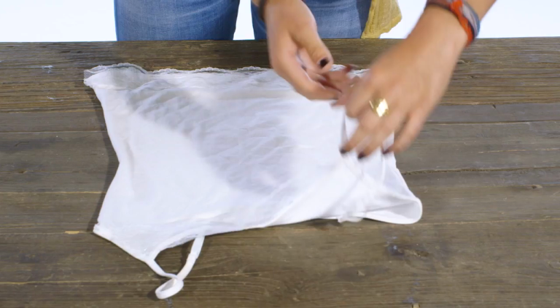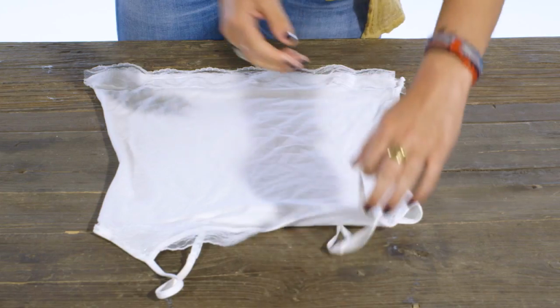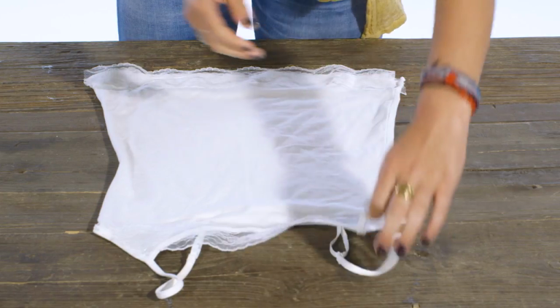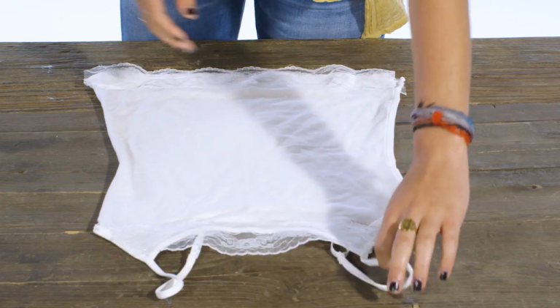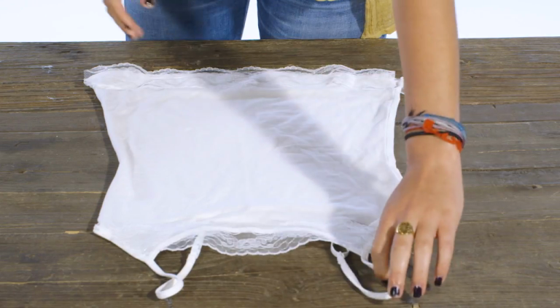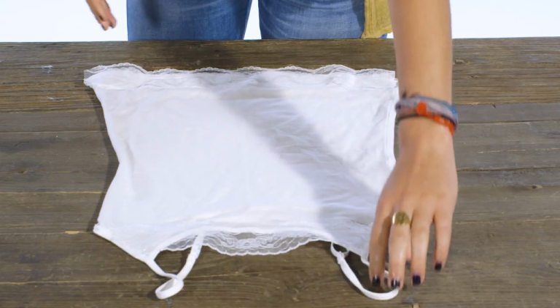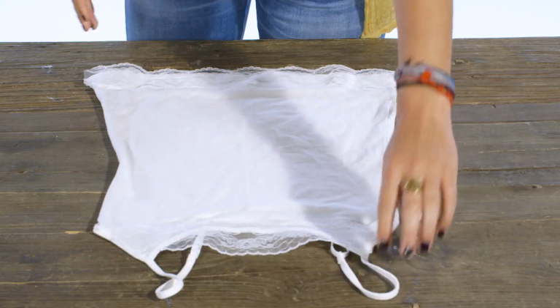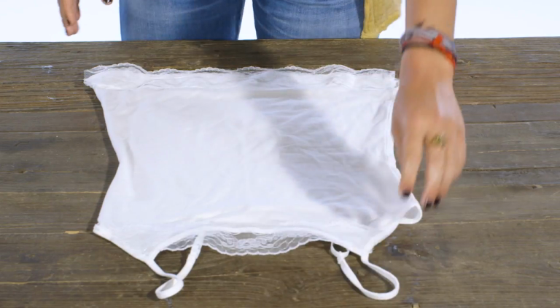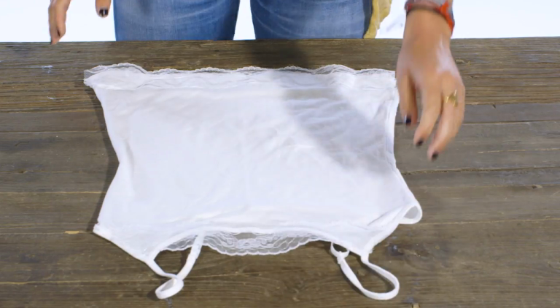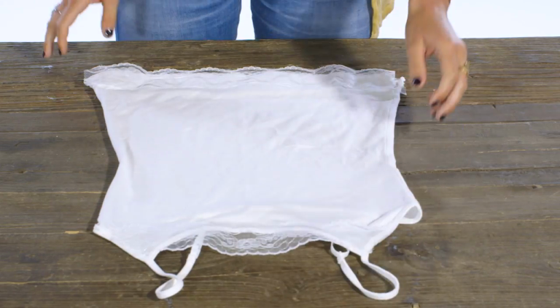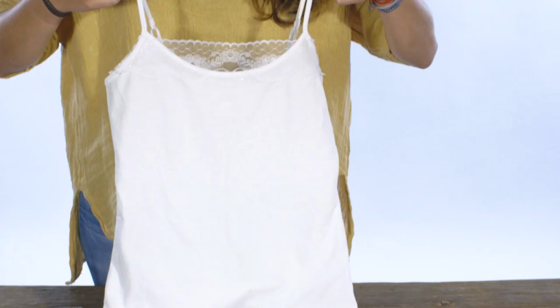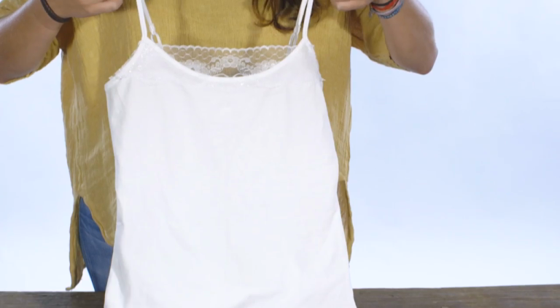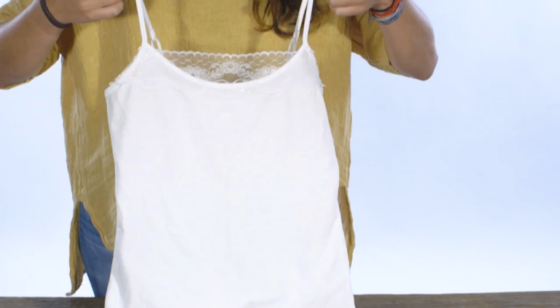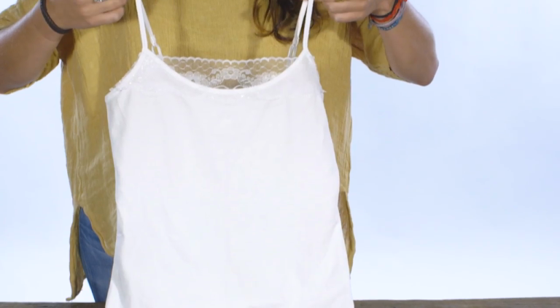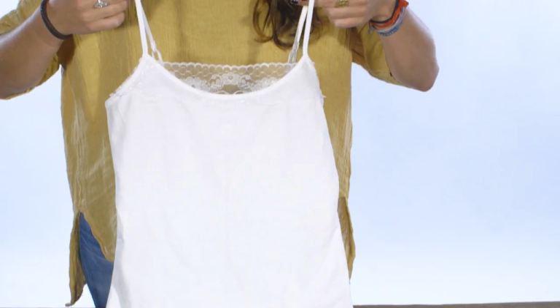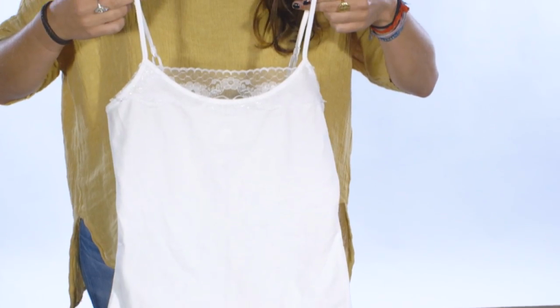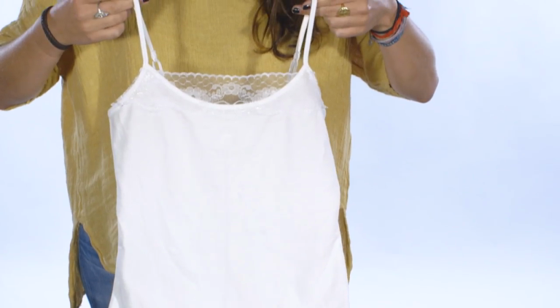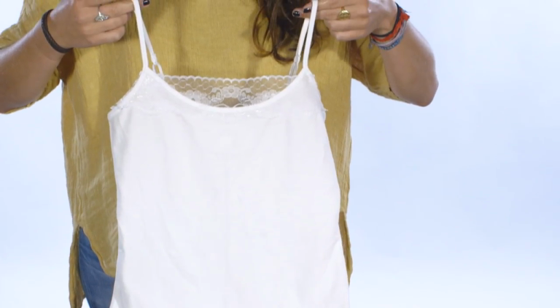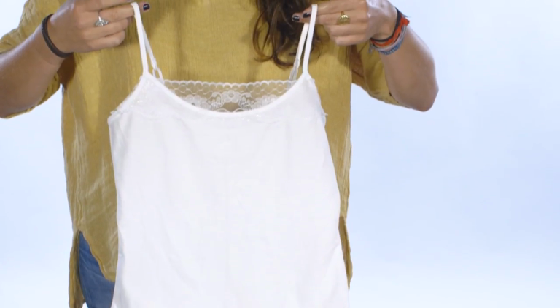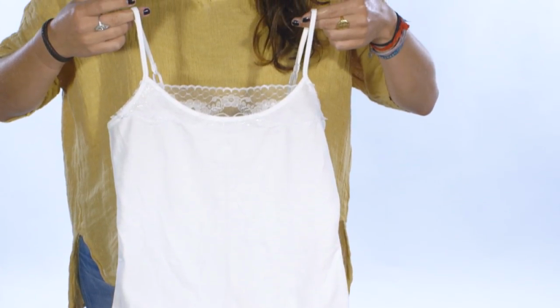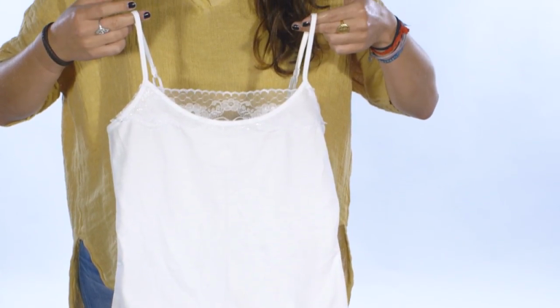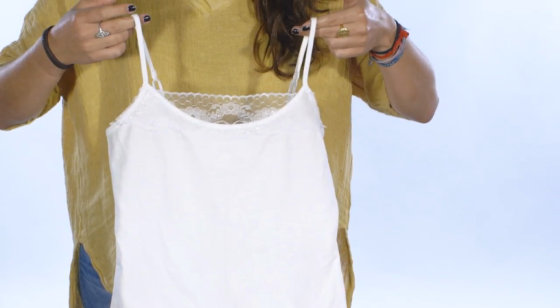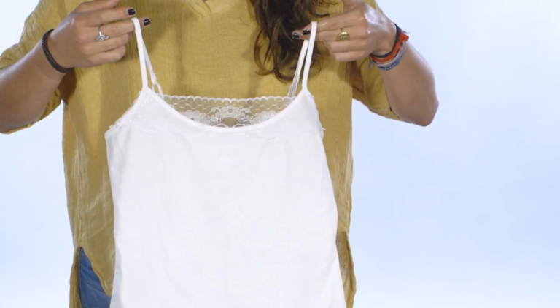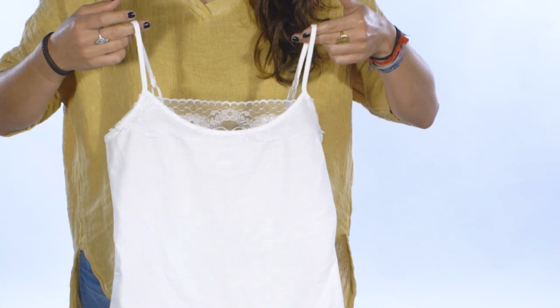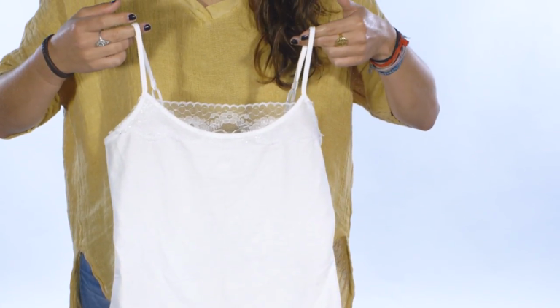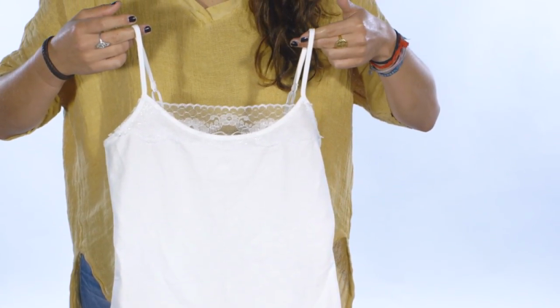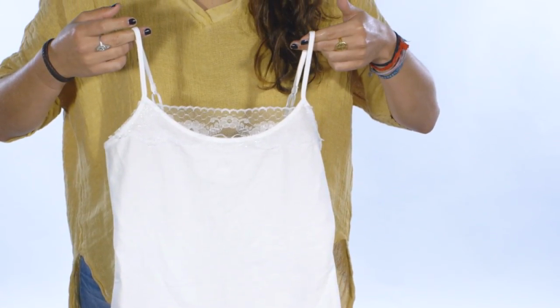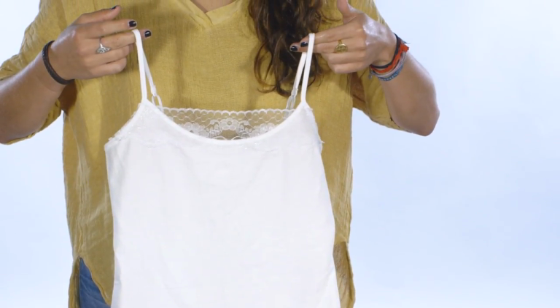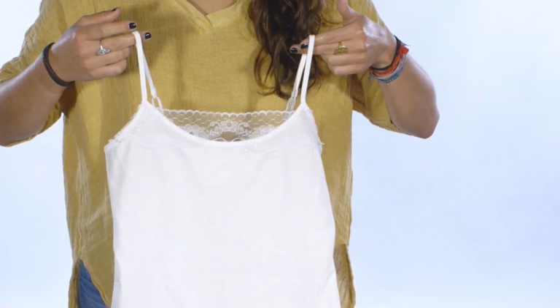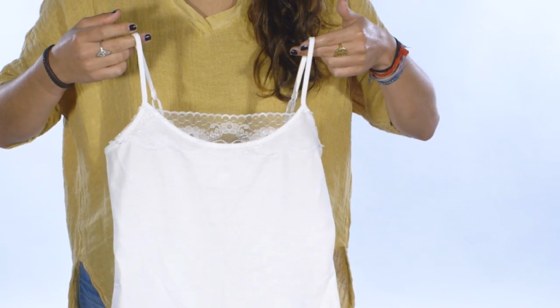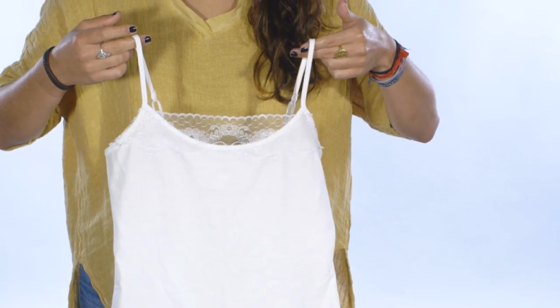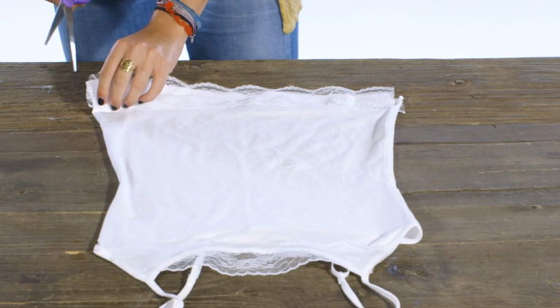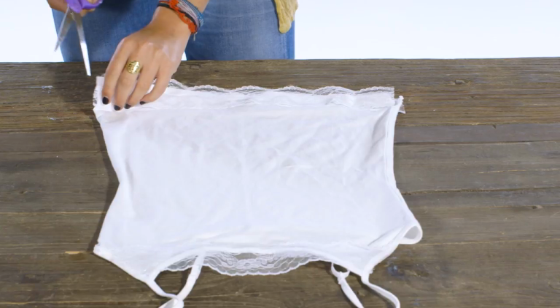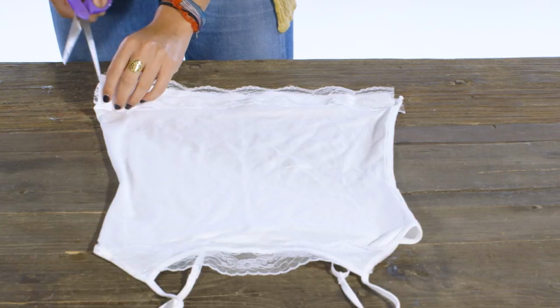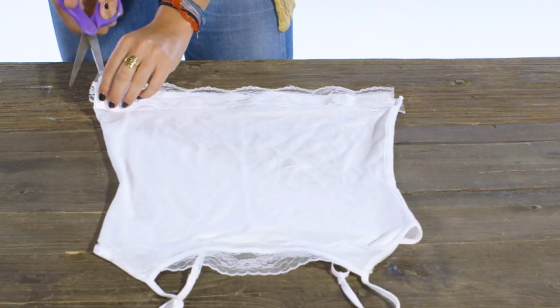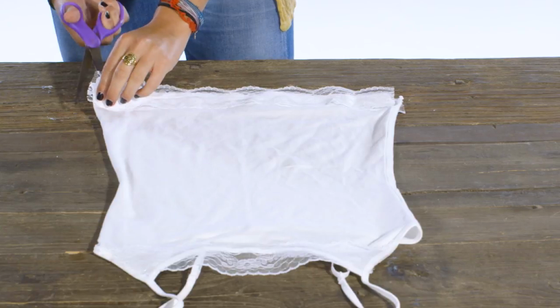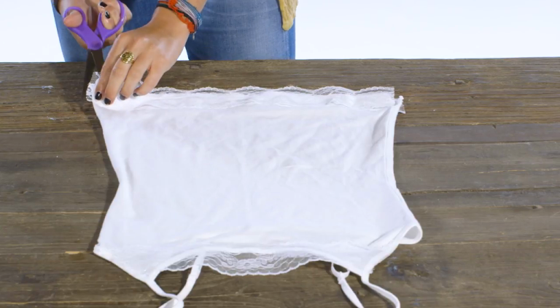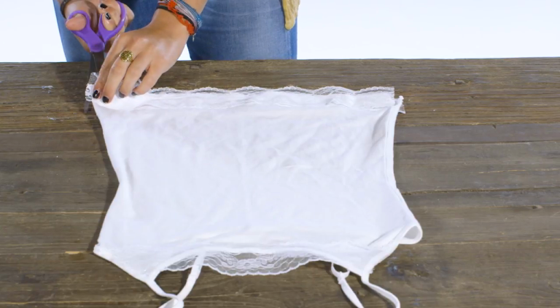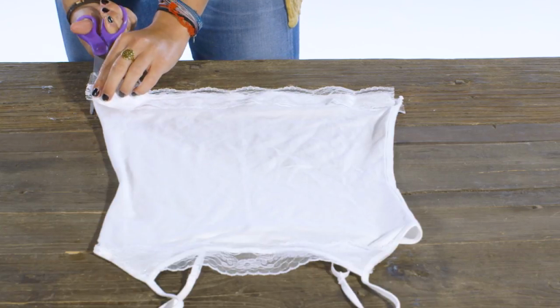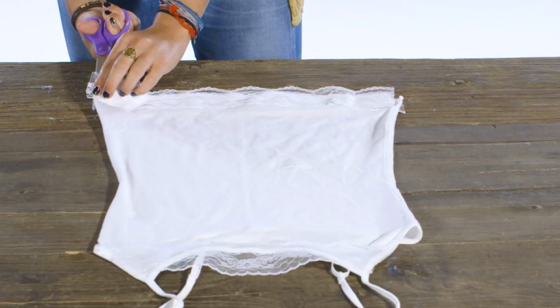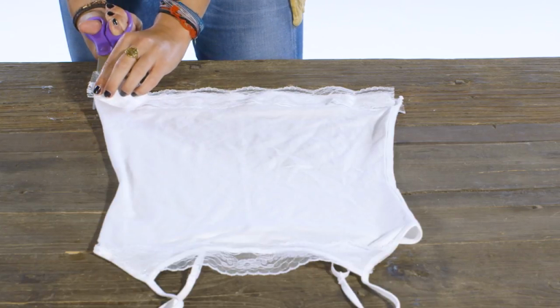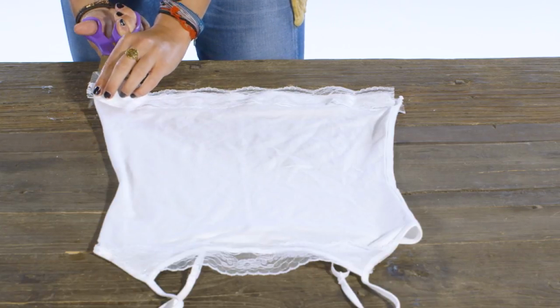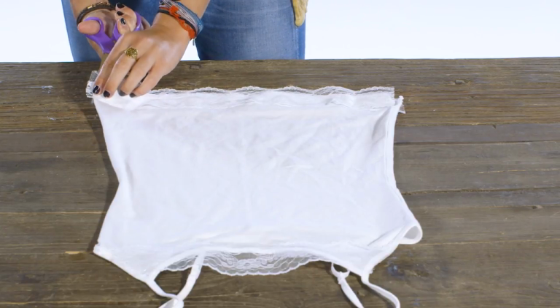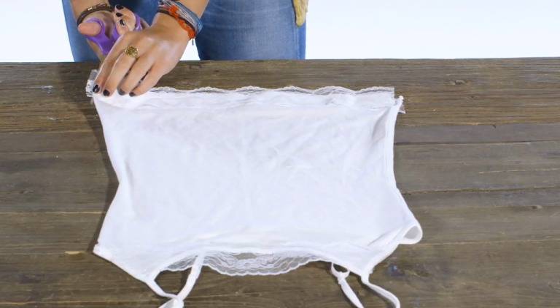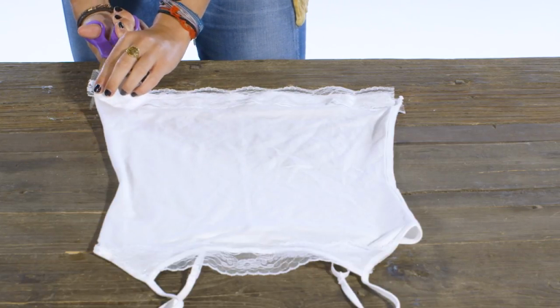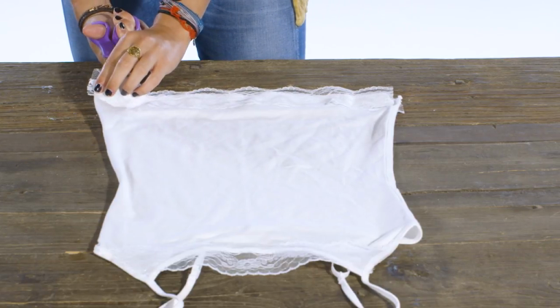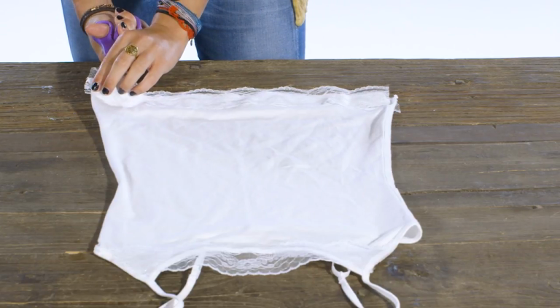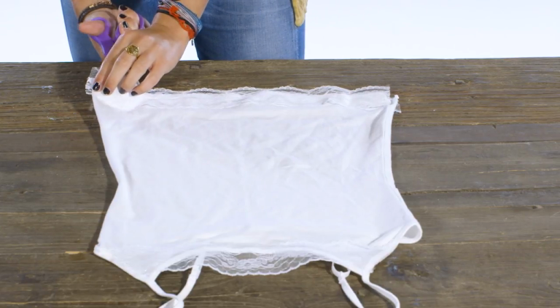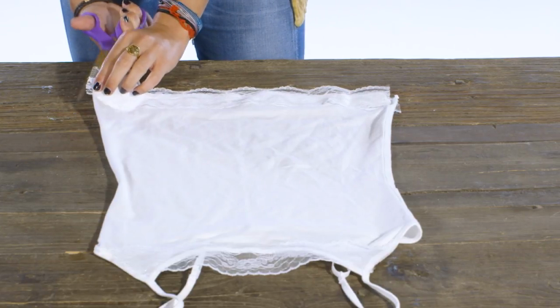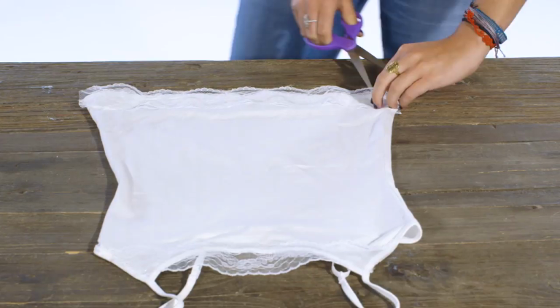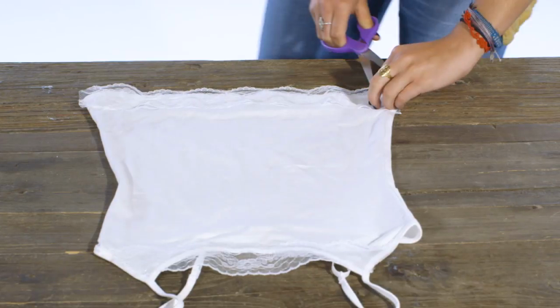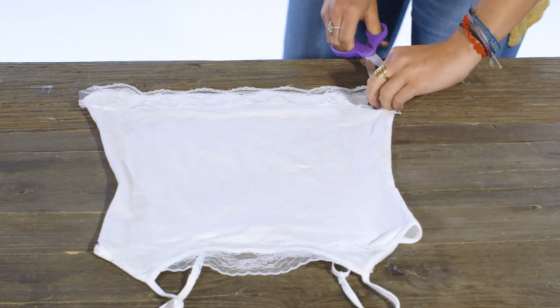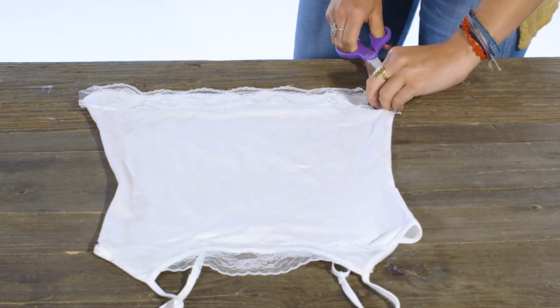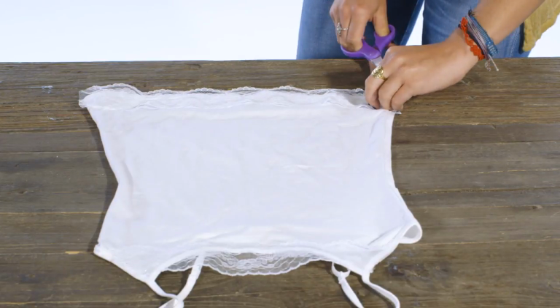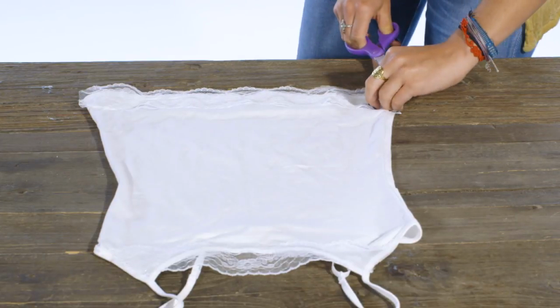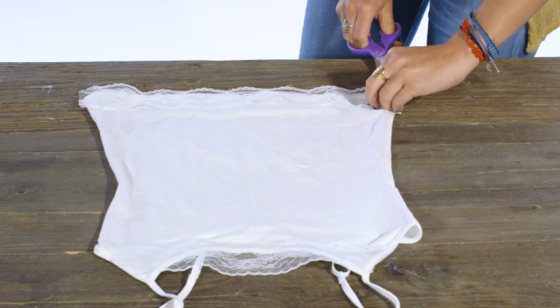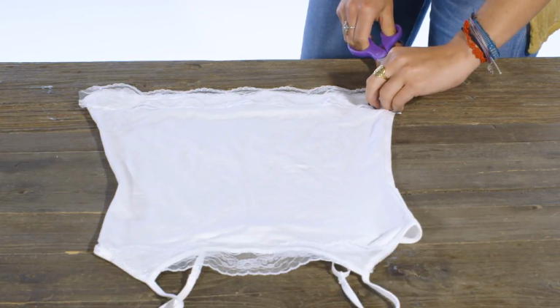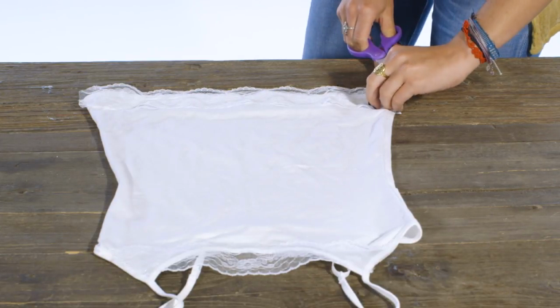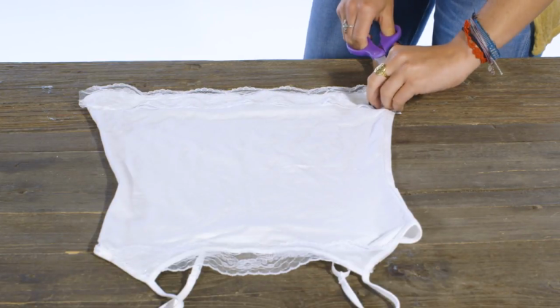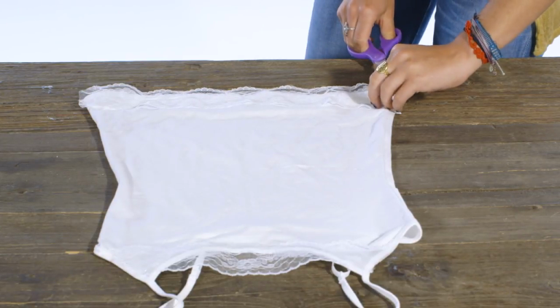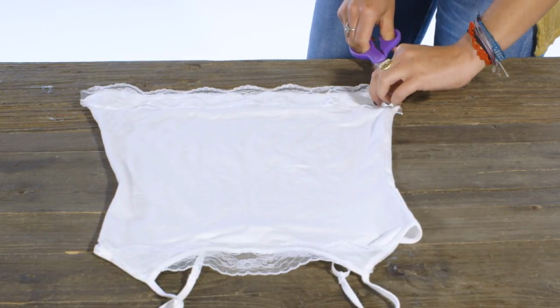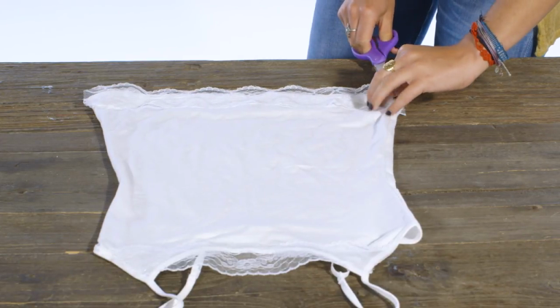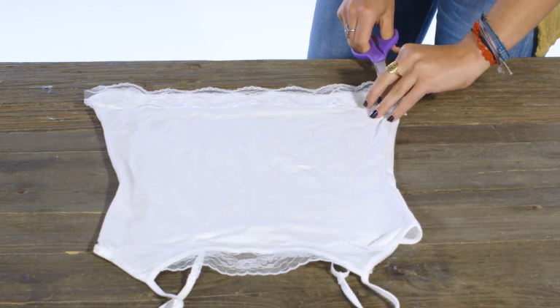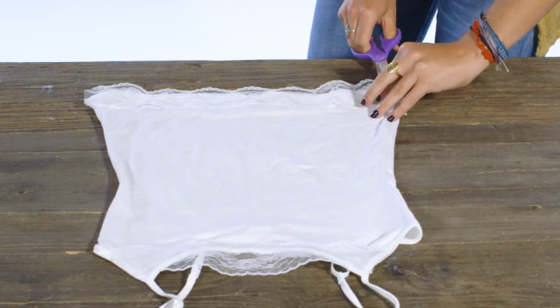Let it dry overnight, and voila, you're done. If the lace is too tight across the bottom, you can cut two small slits on the side seams.